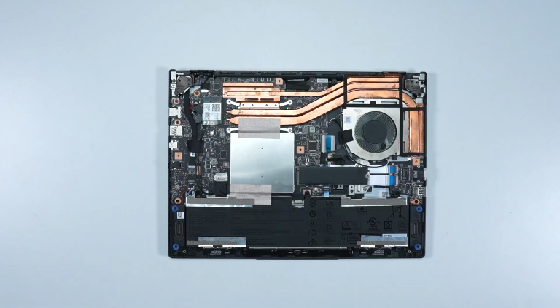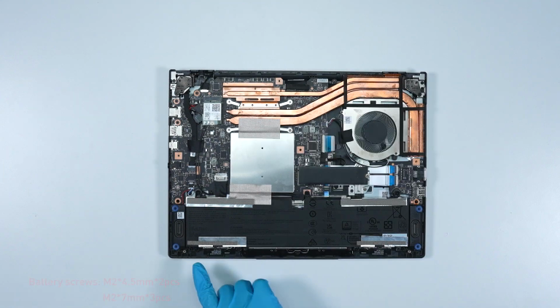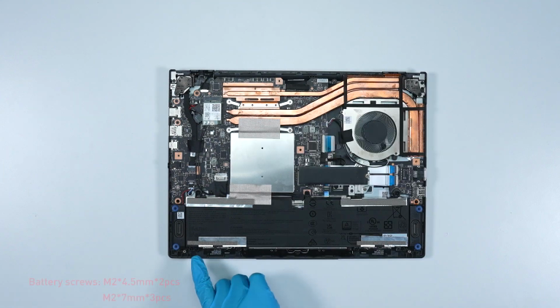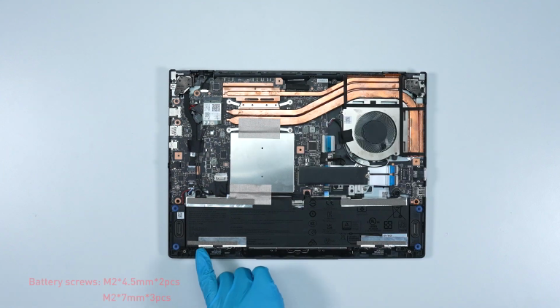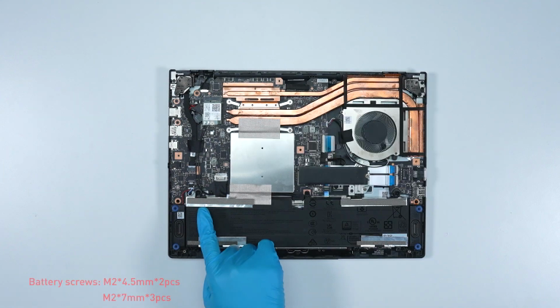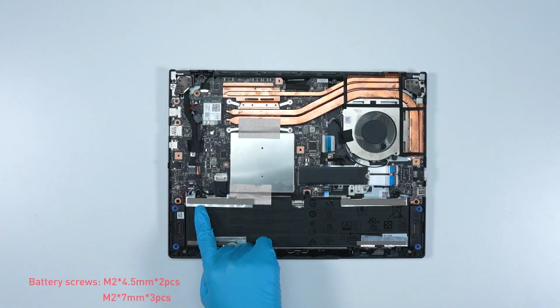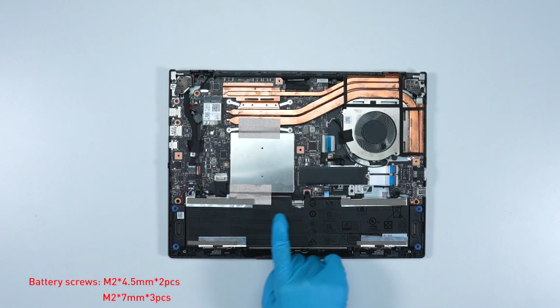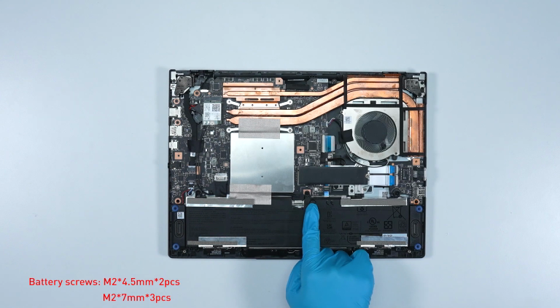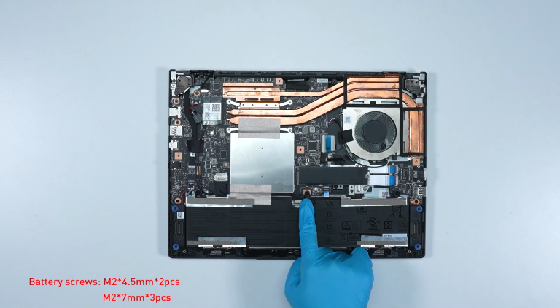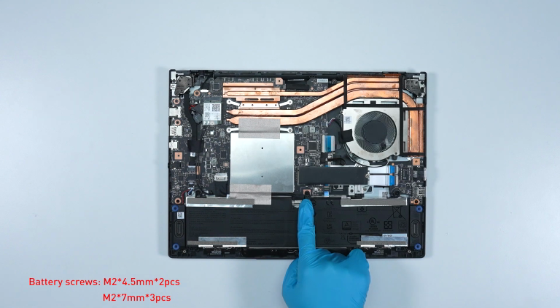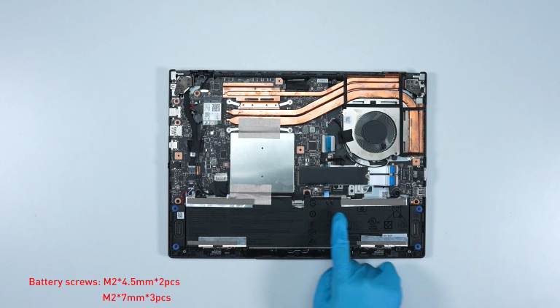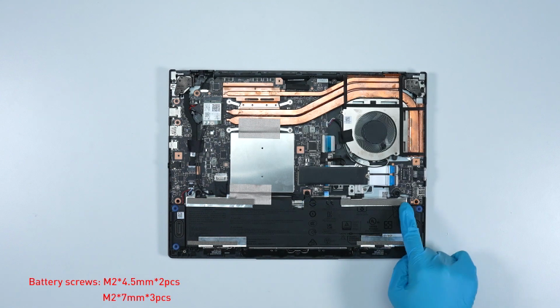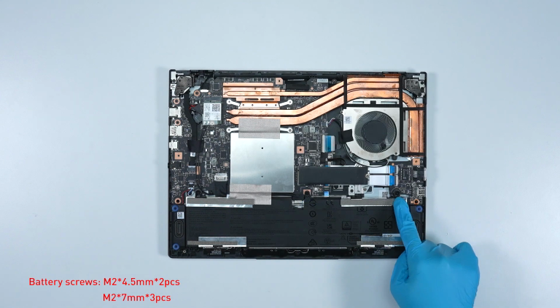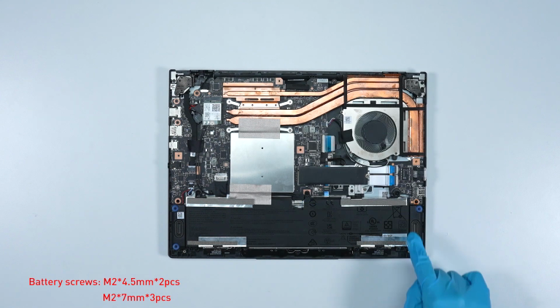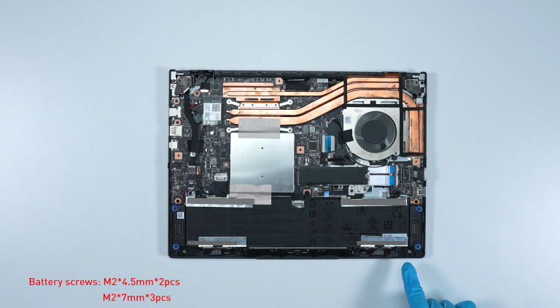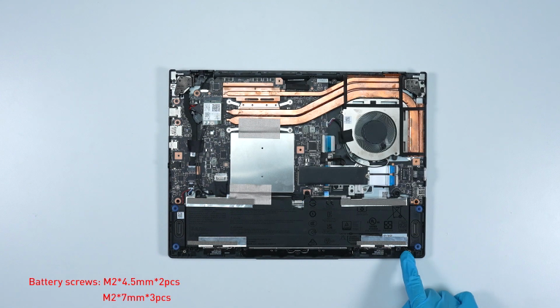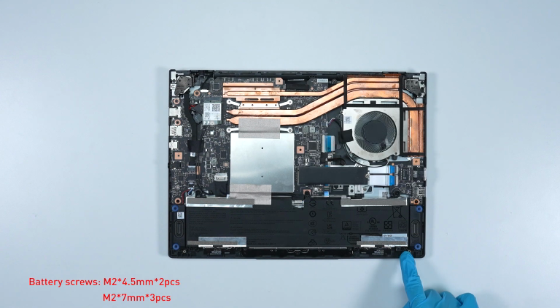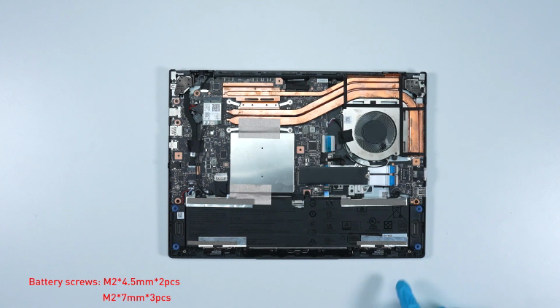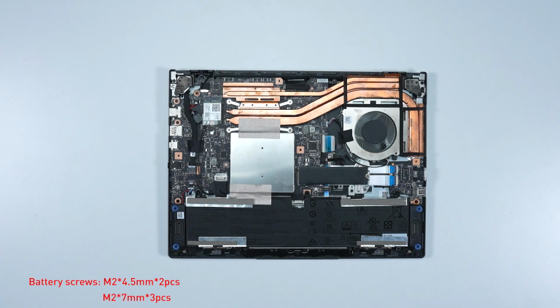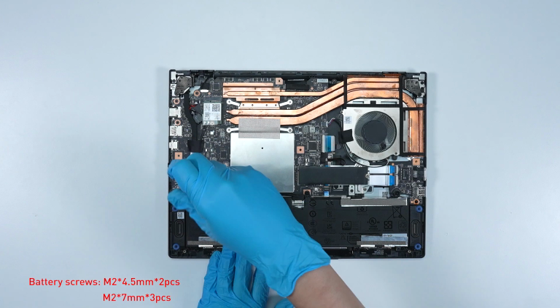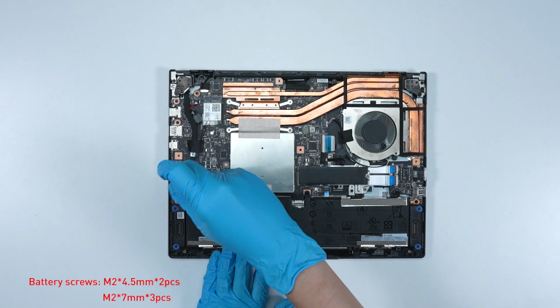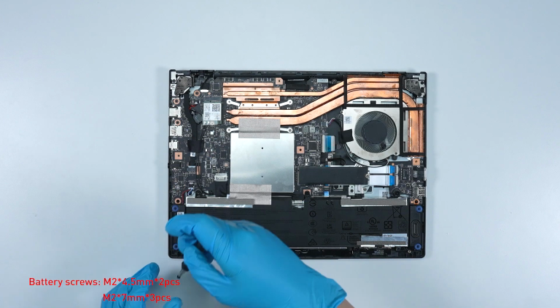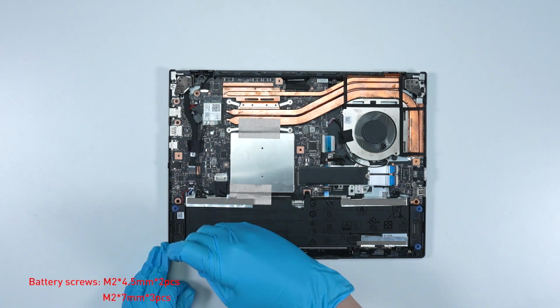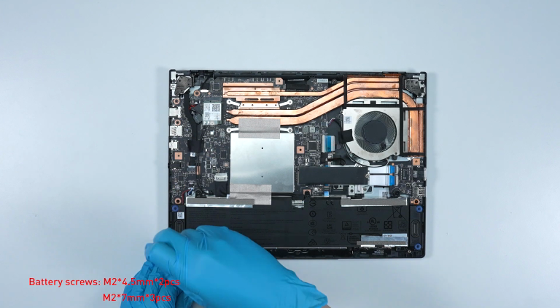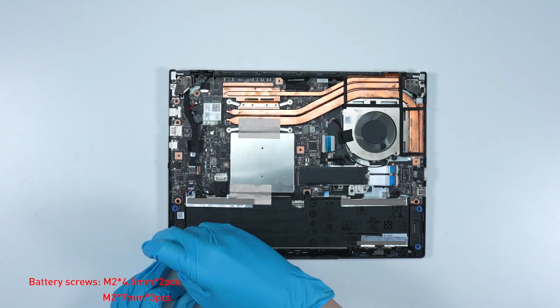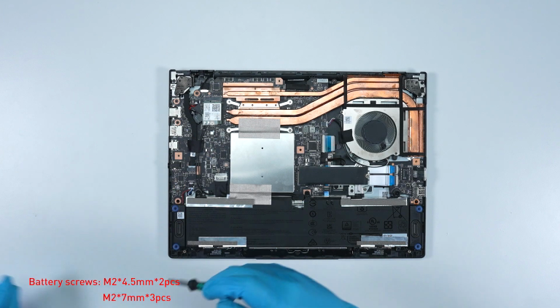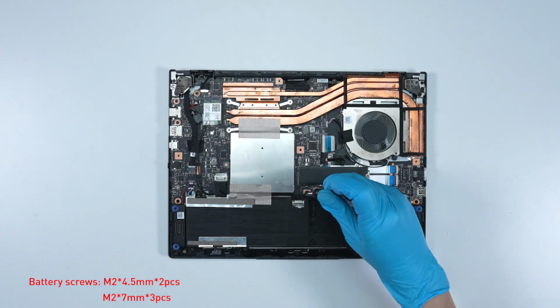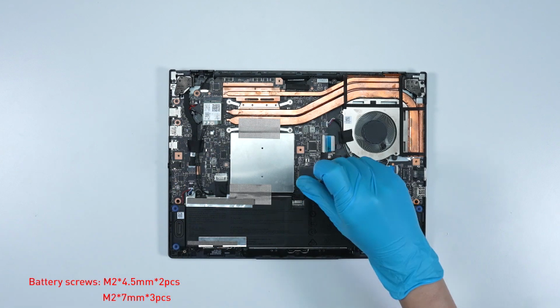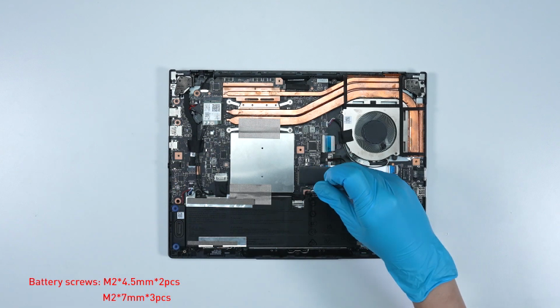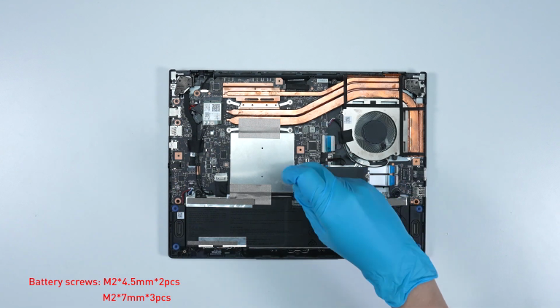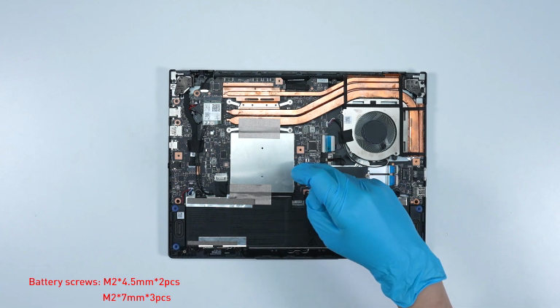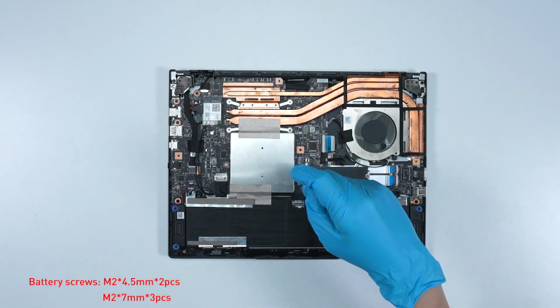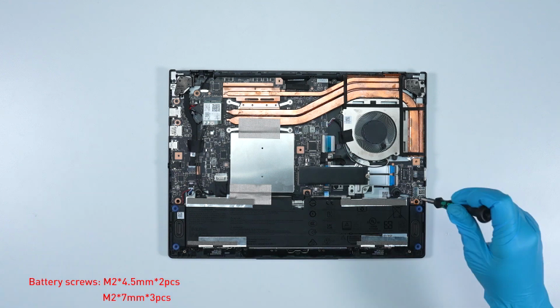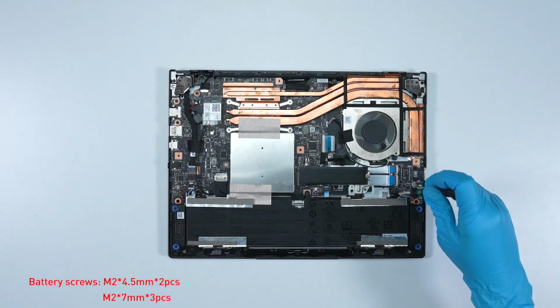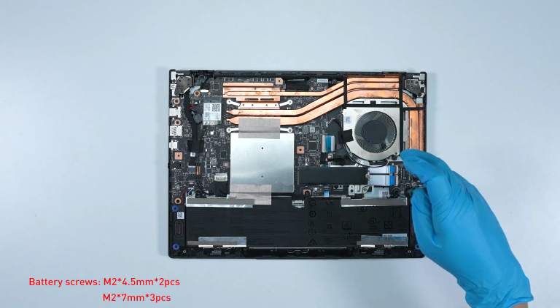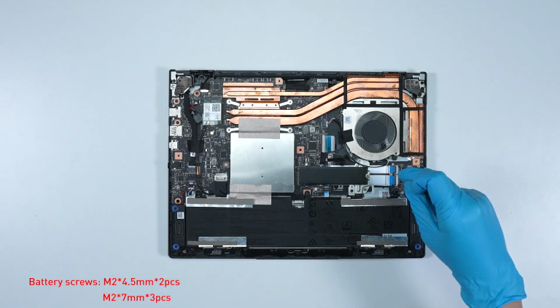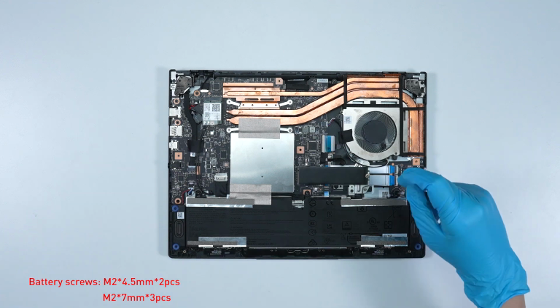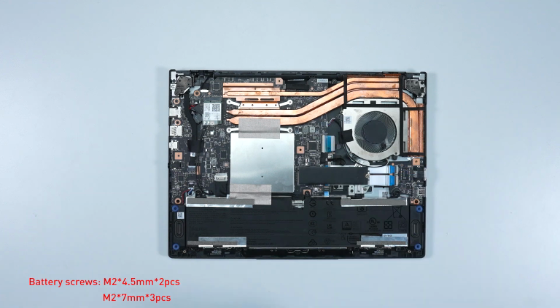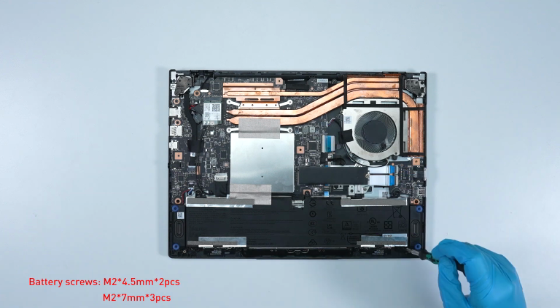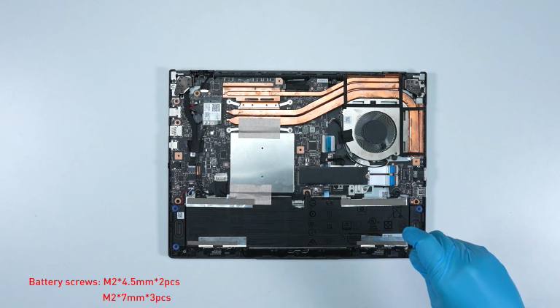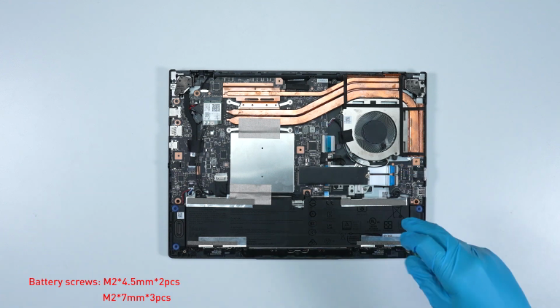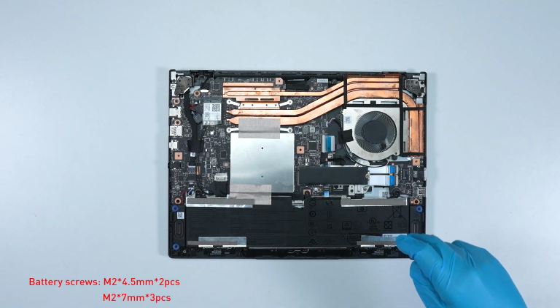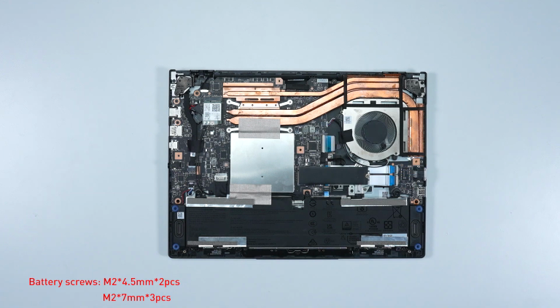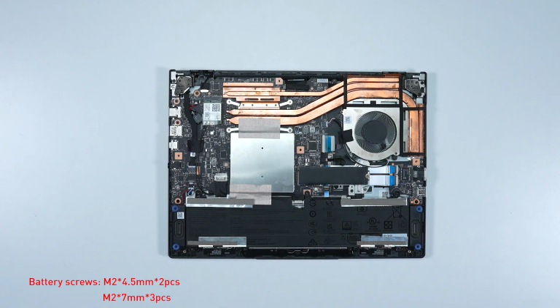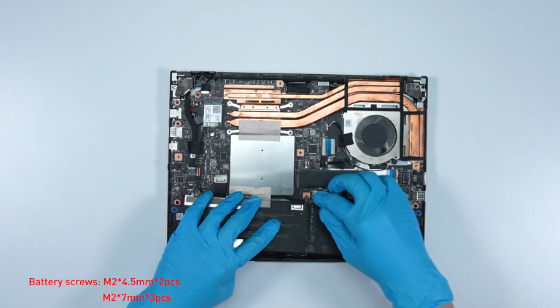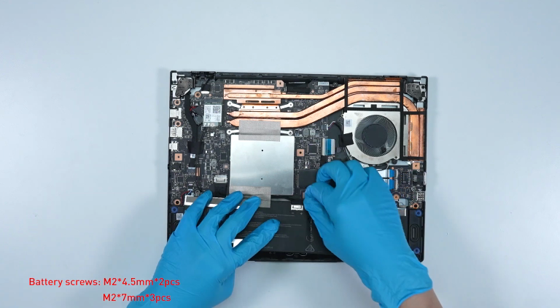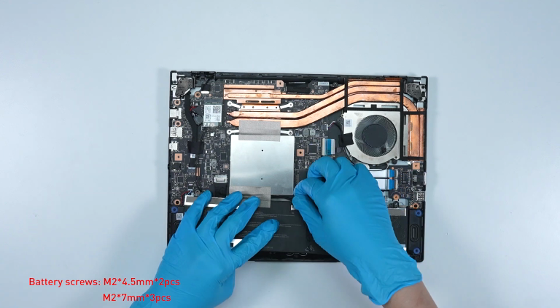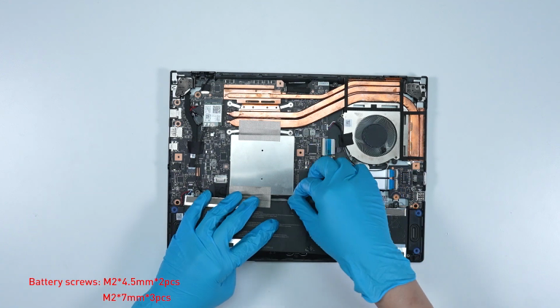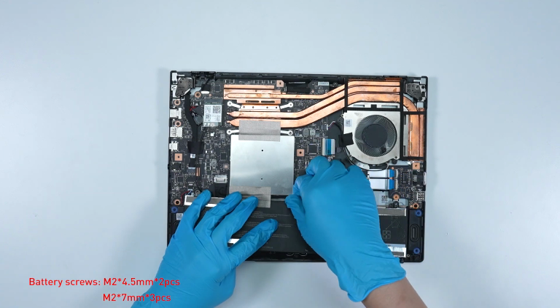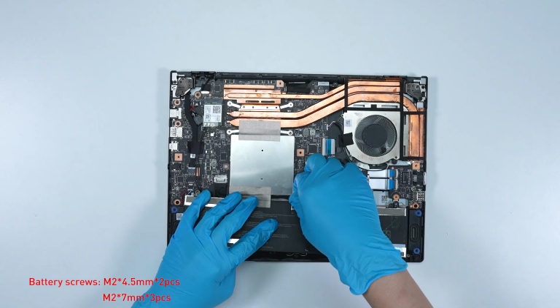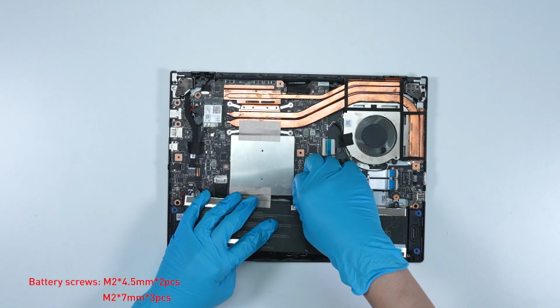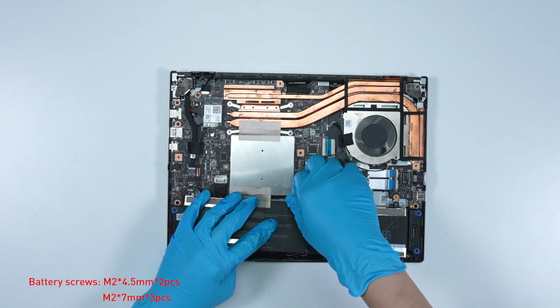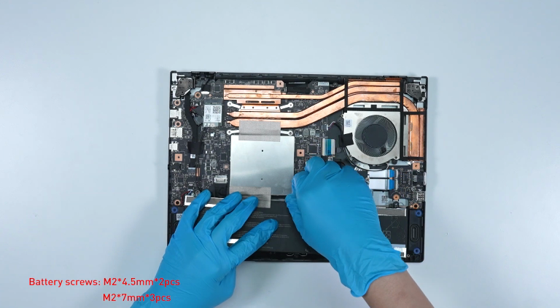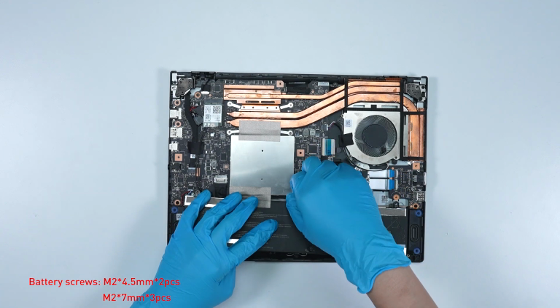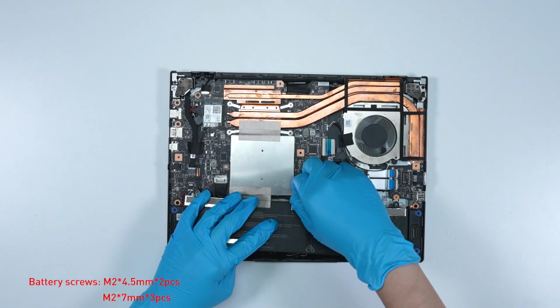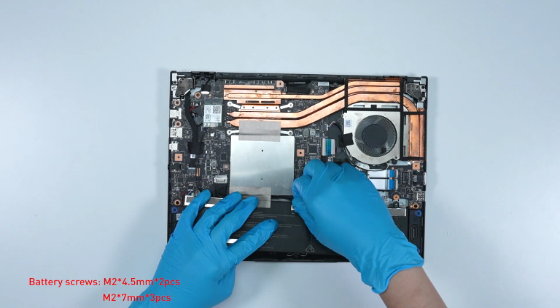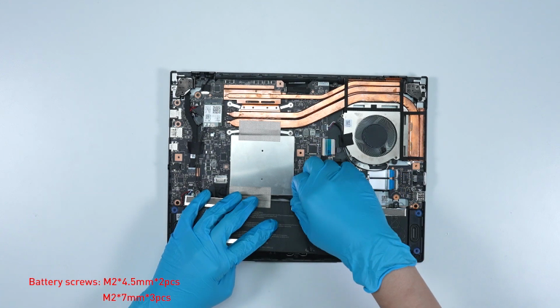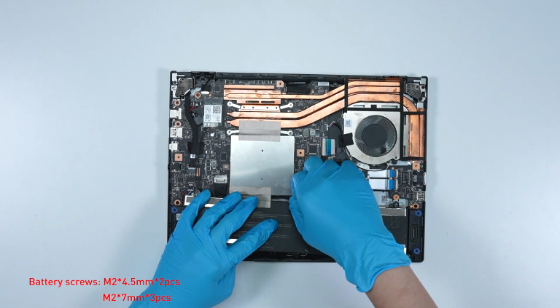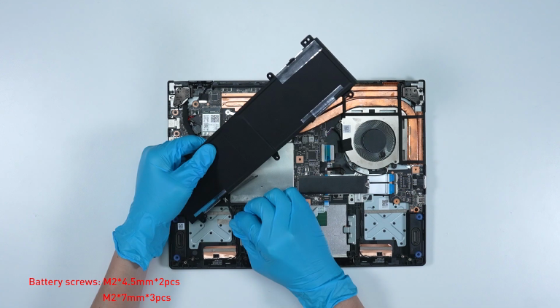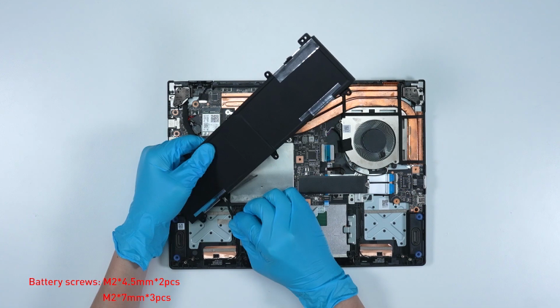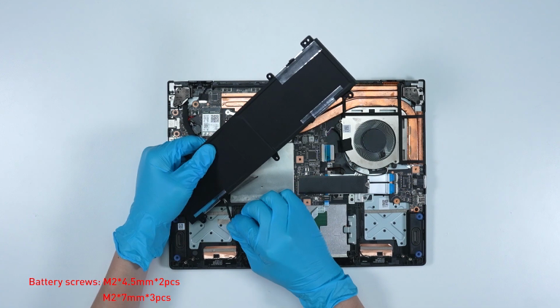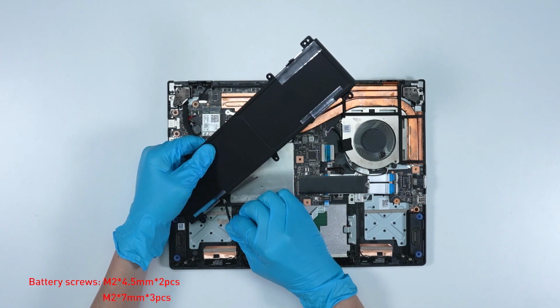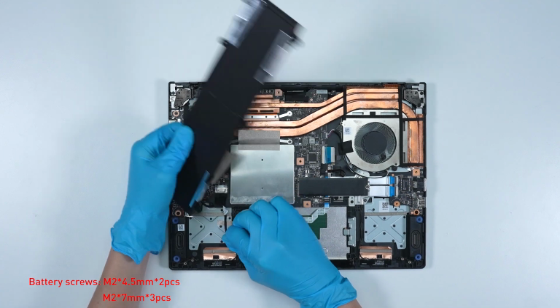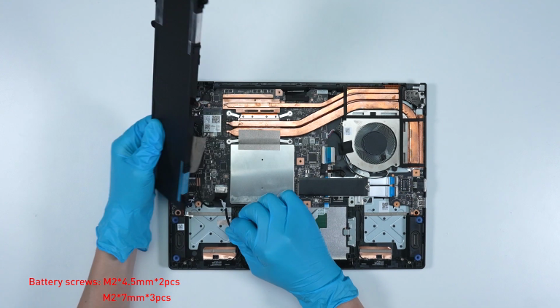Remove the five screws on the battery. Disconnect the battery cable, then remove the battery.